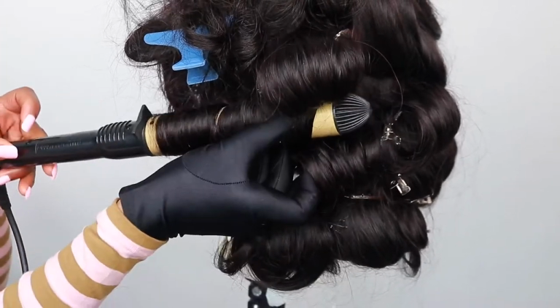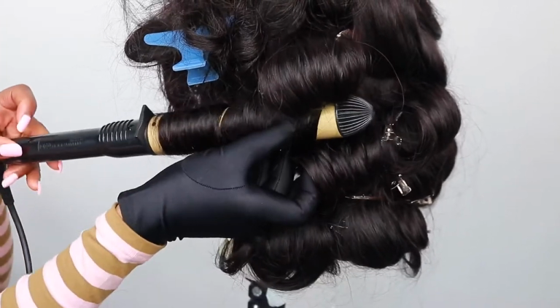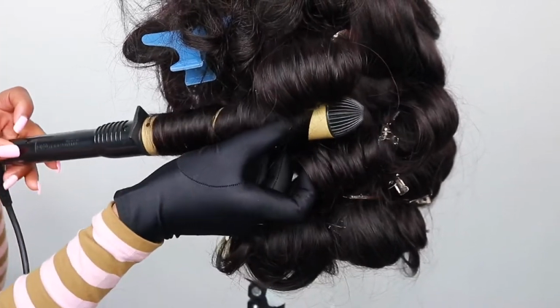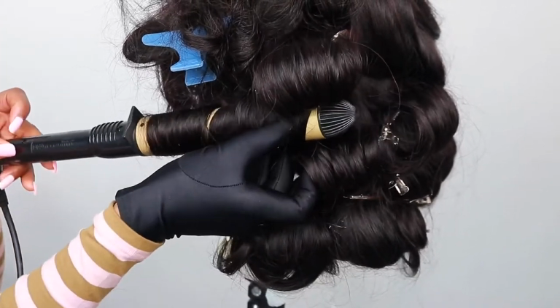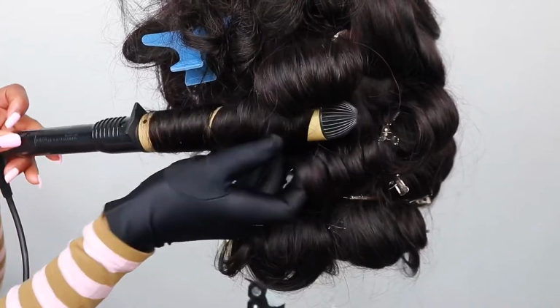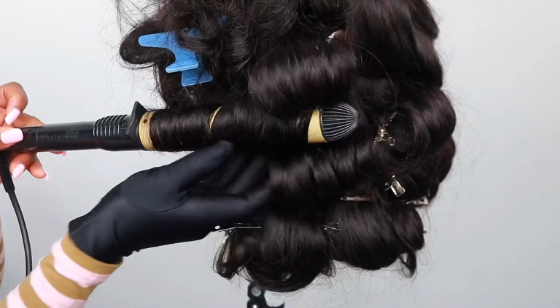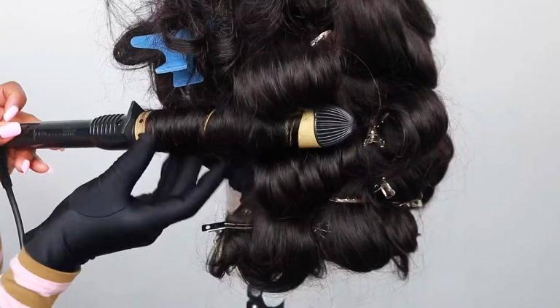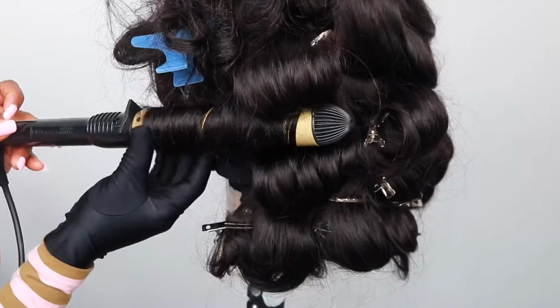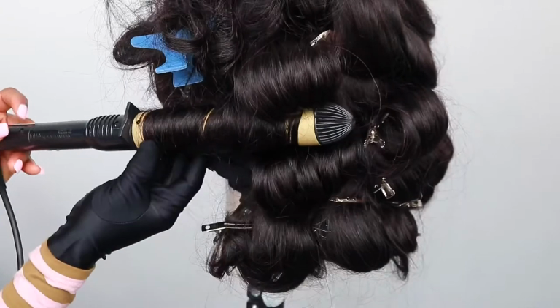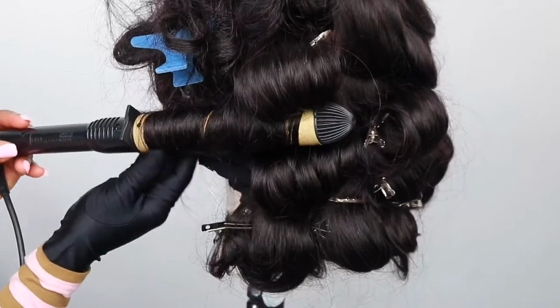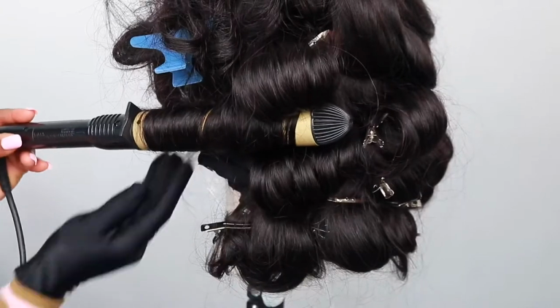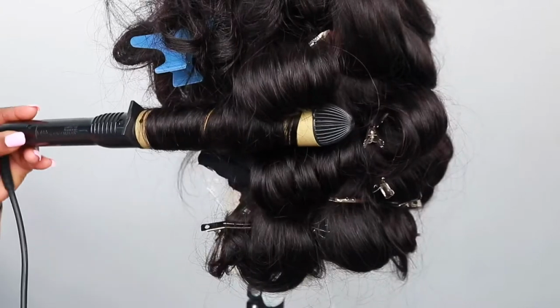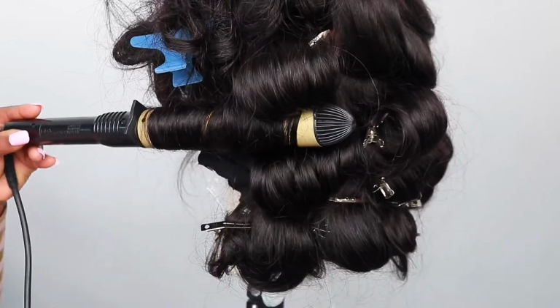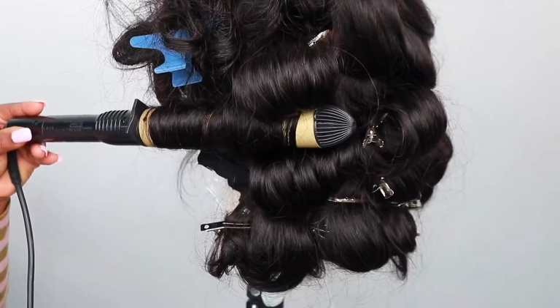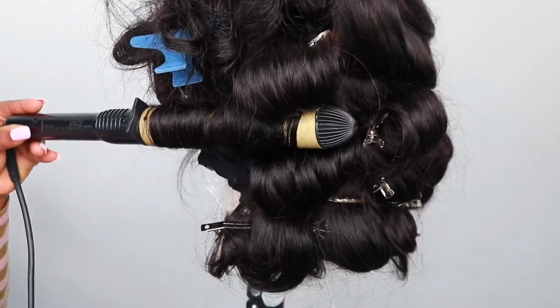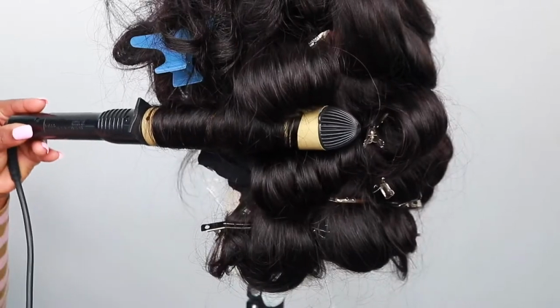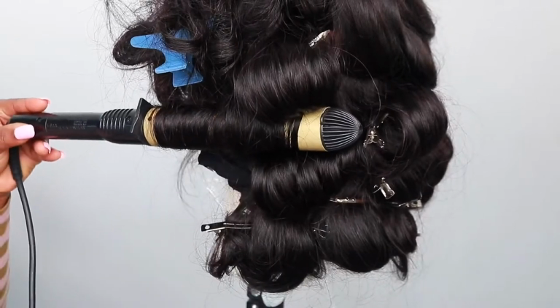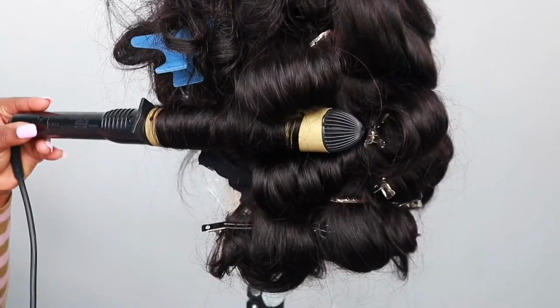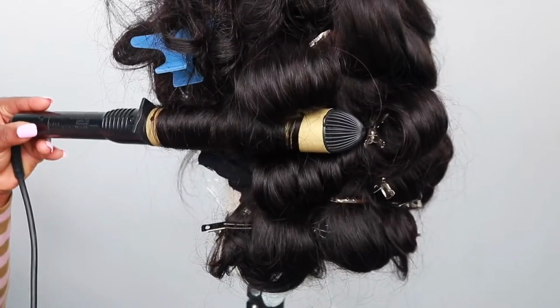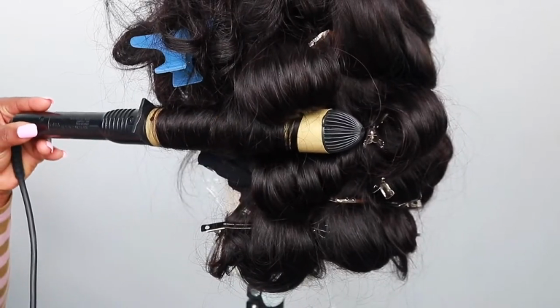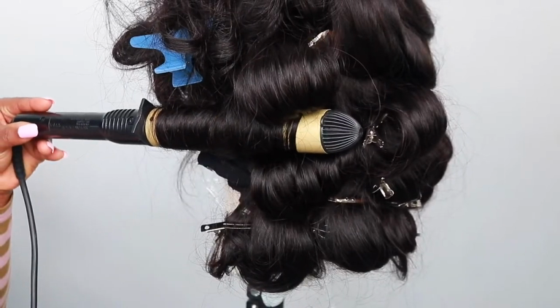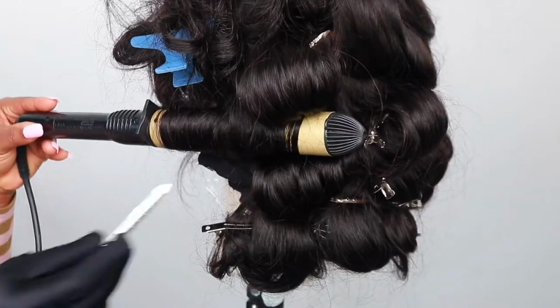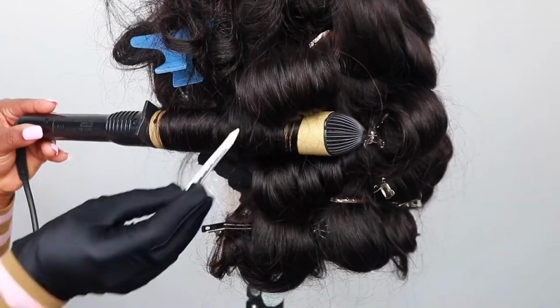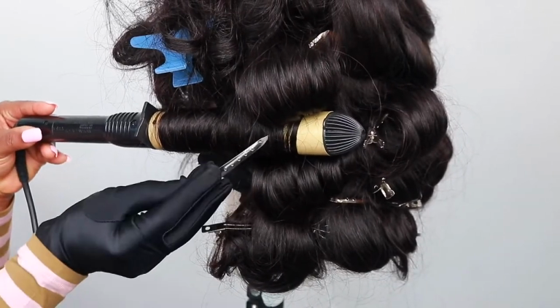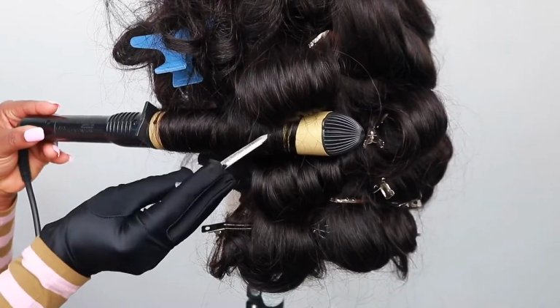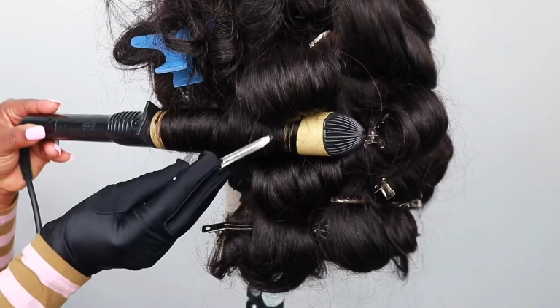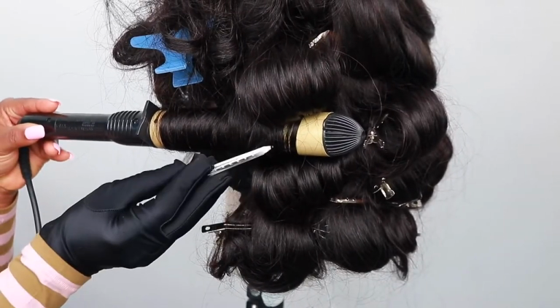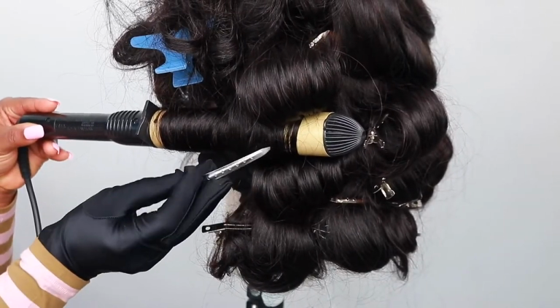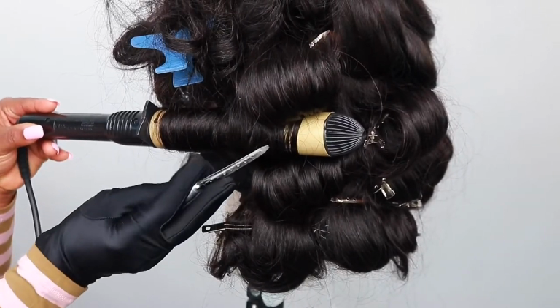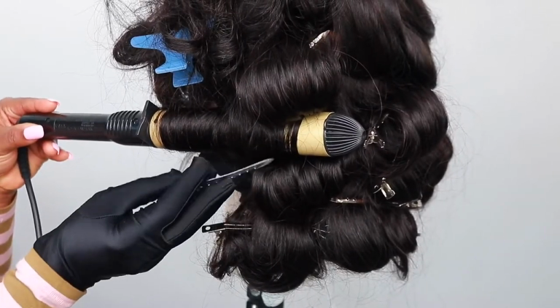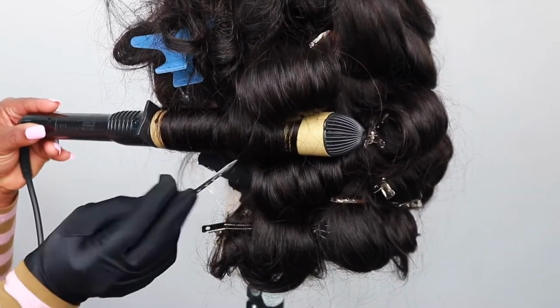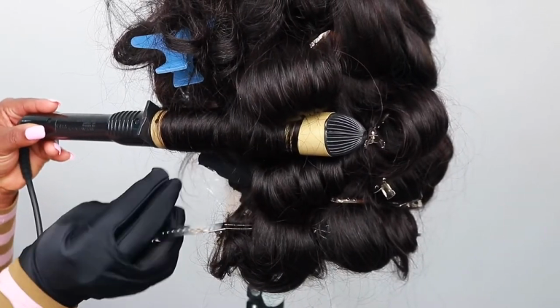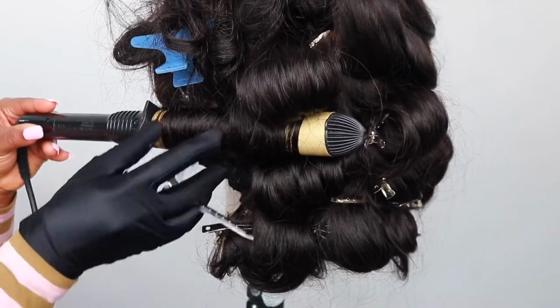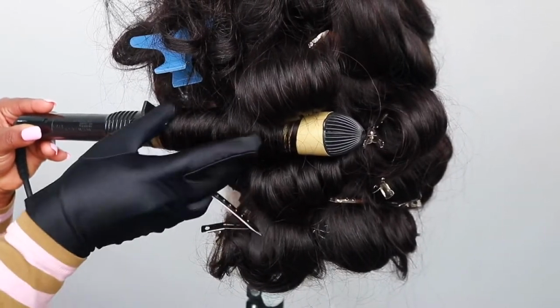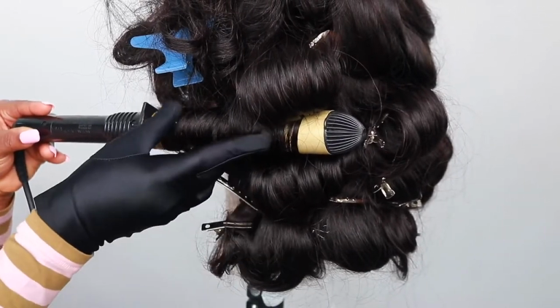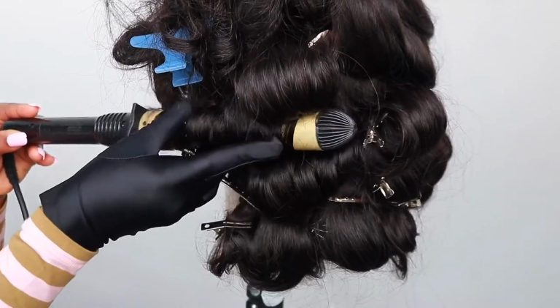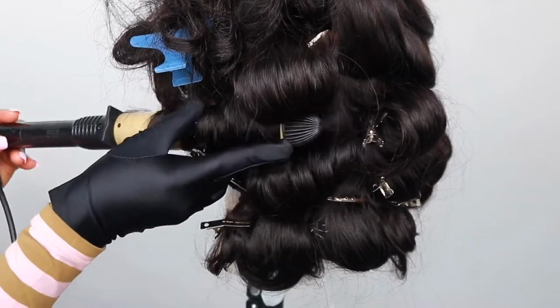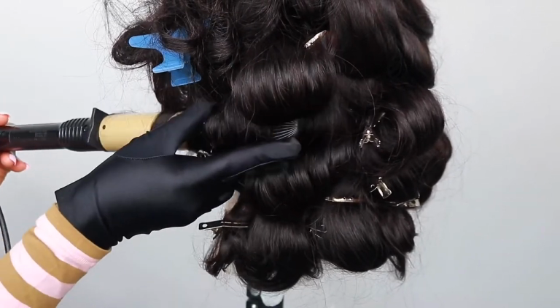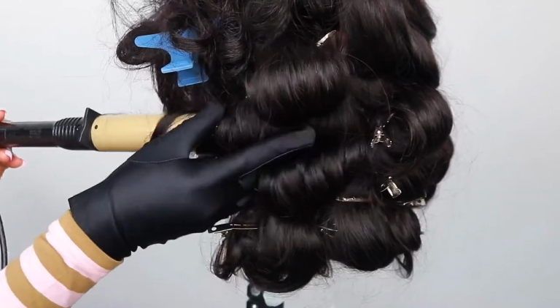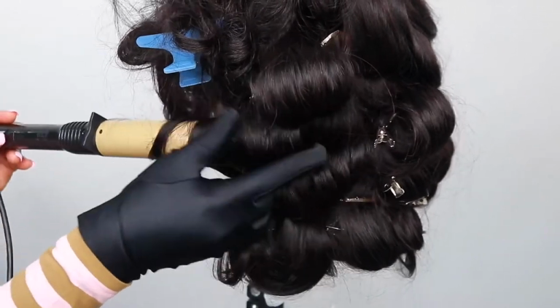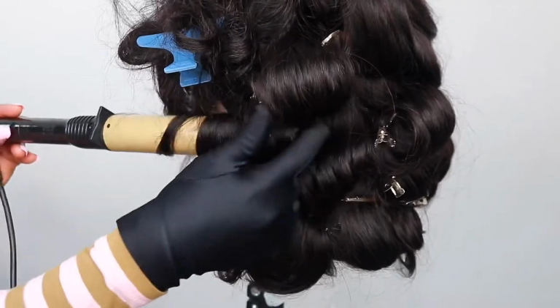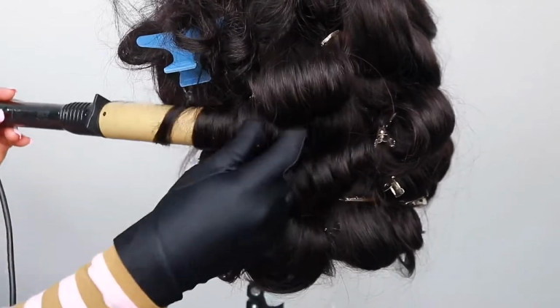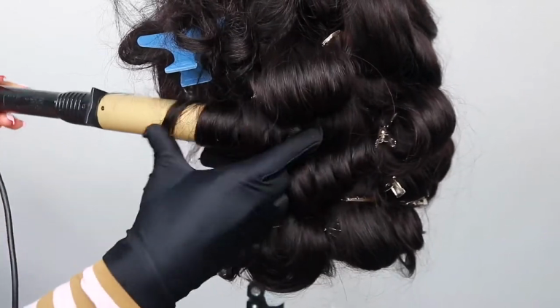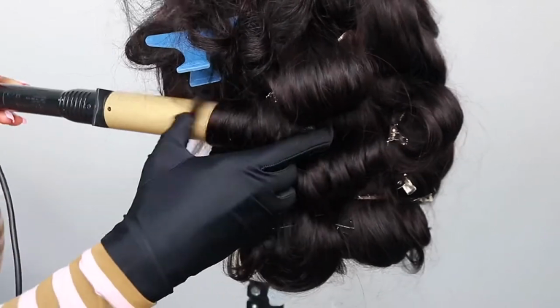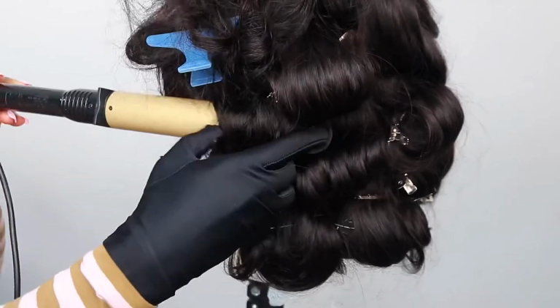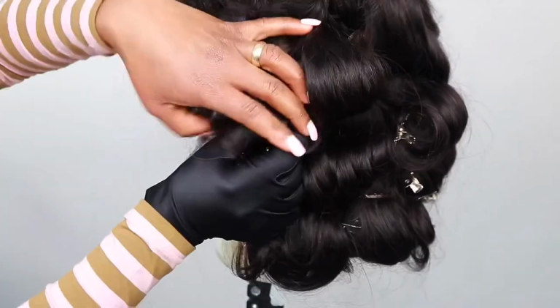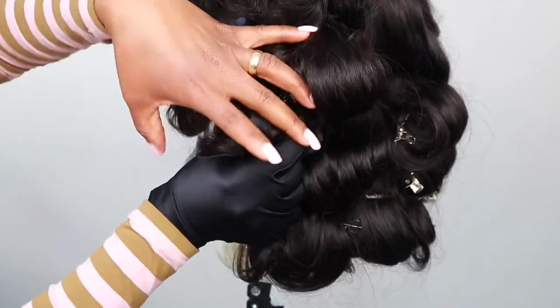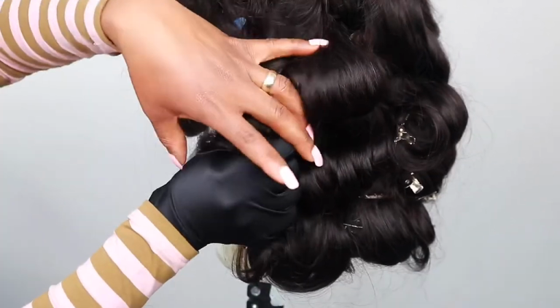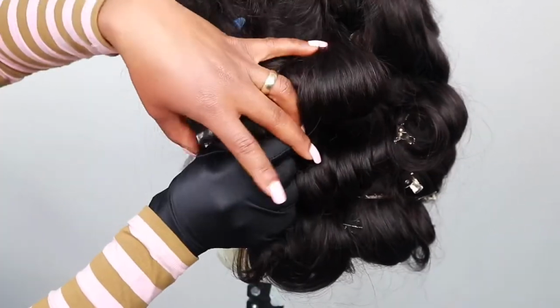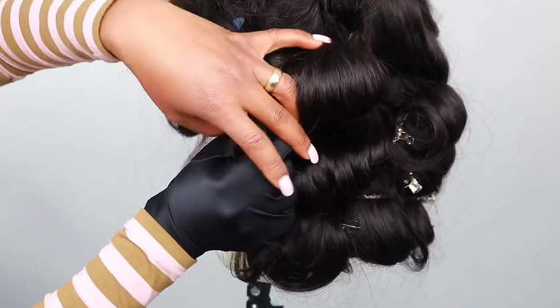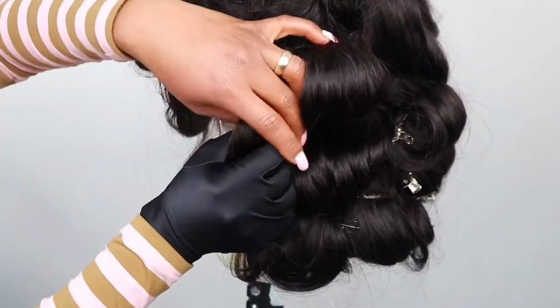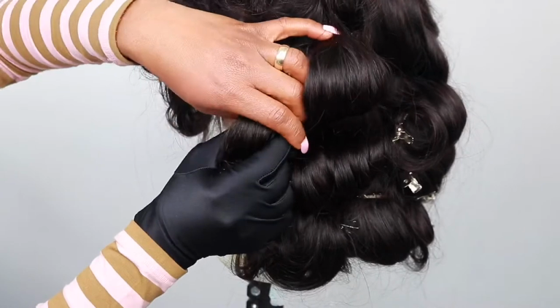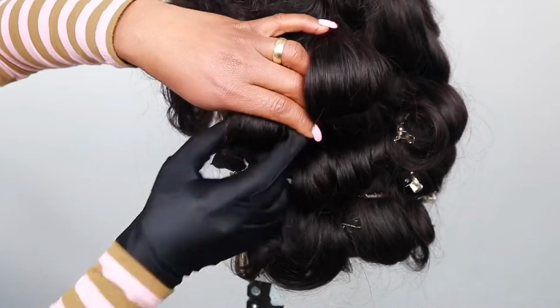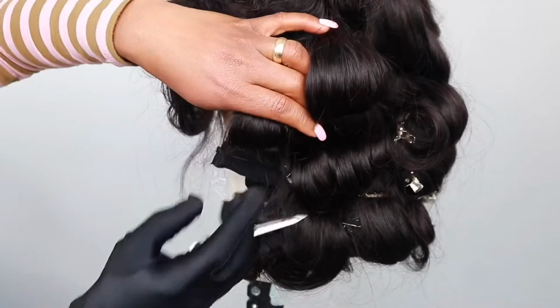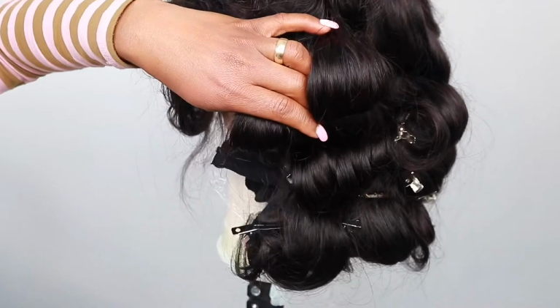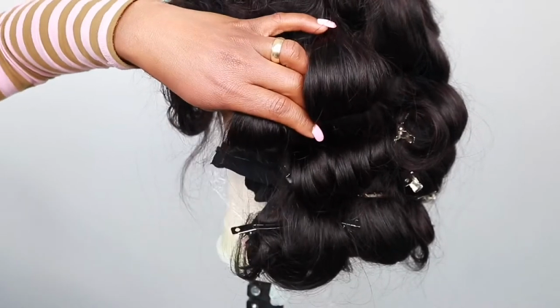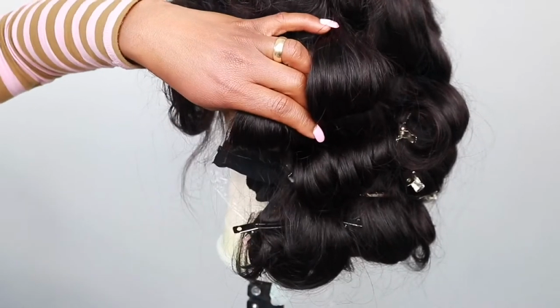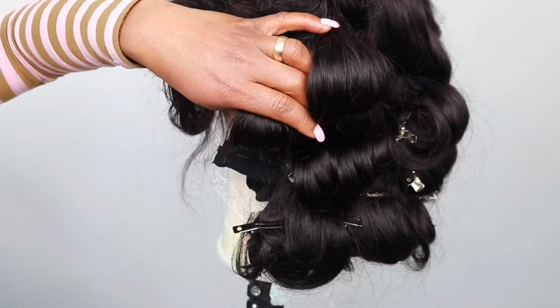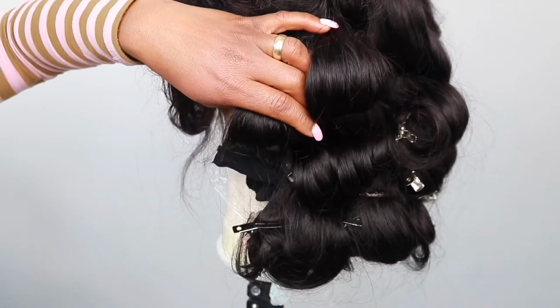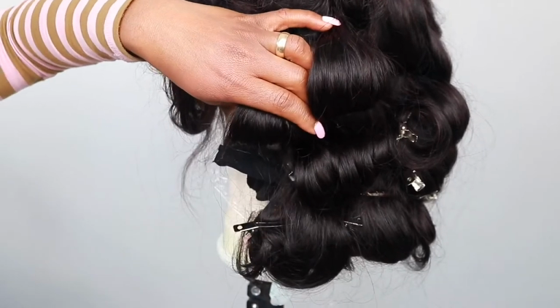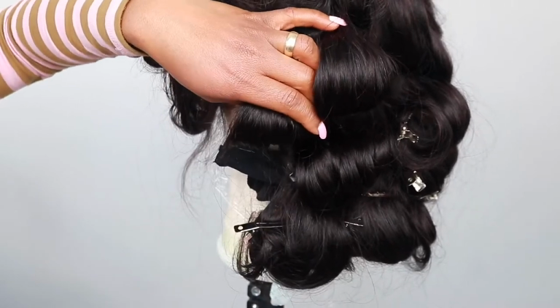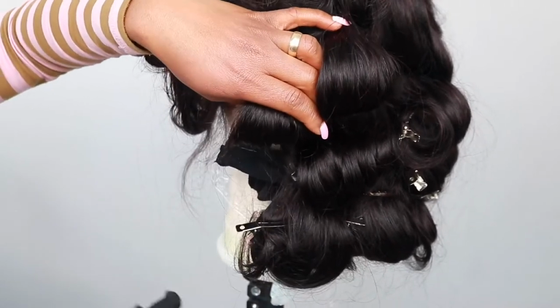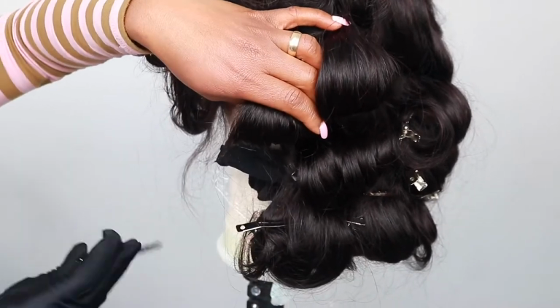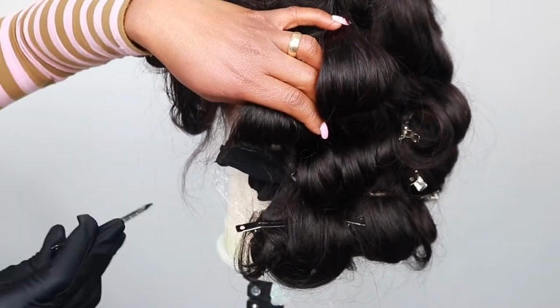The next step is to pin the coil so it holds onto the head, then I pin it and put it in place with a pin.